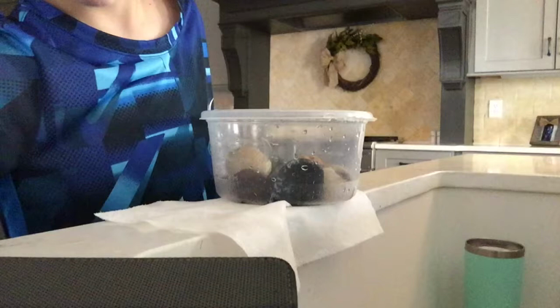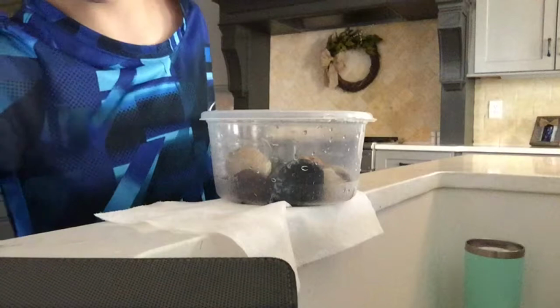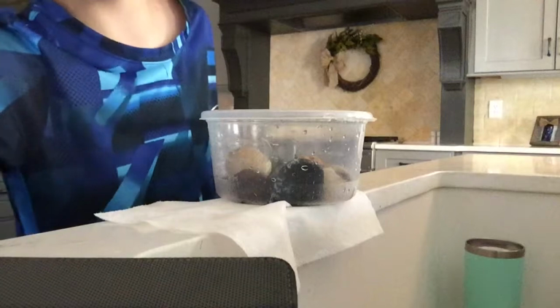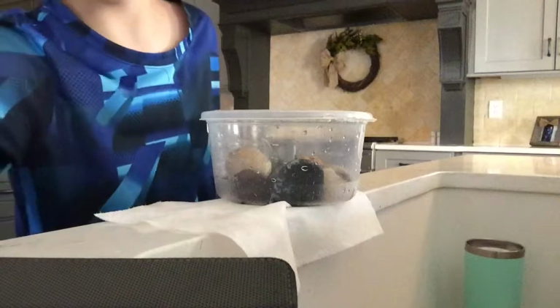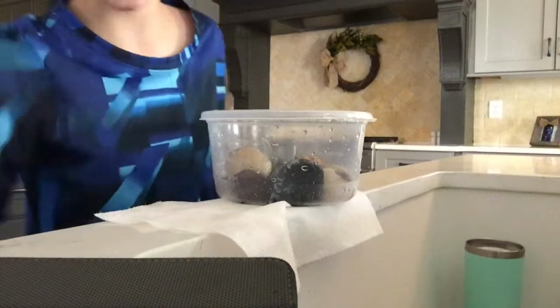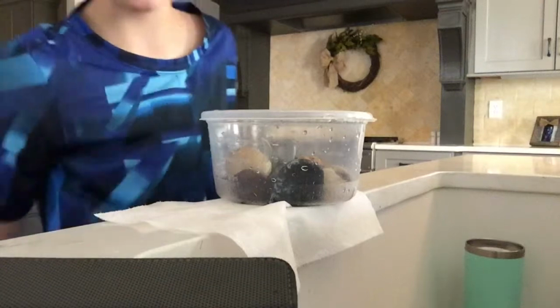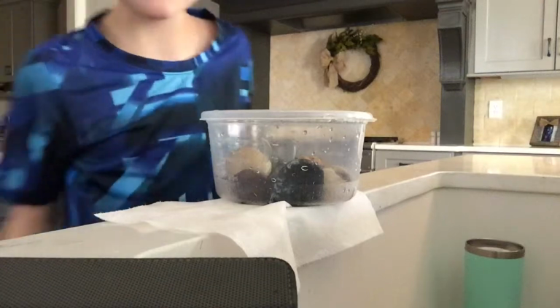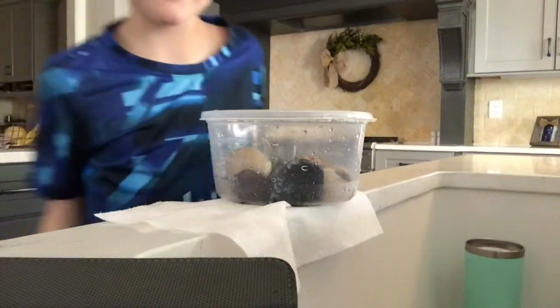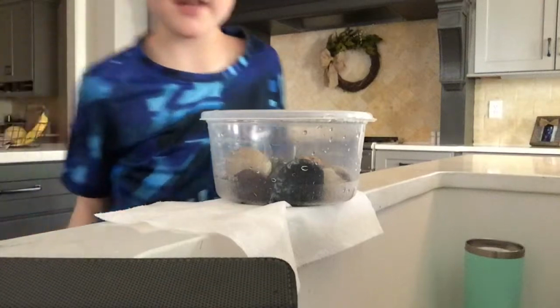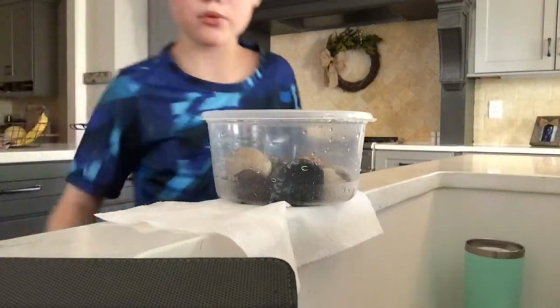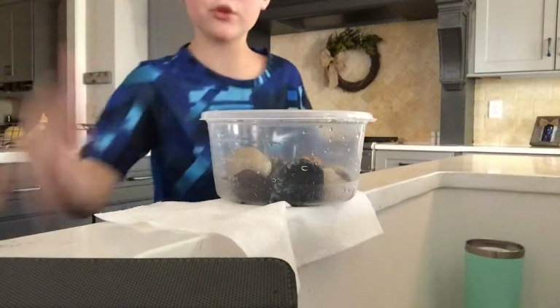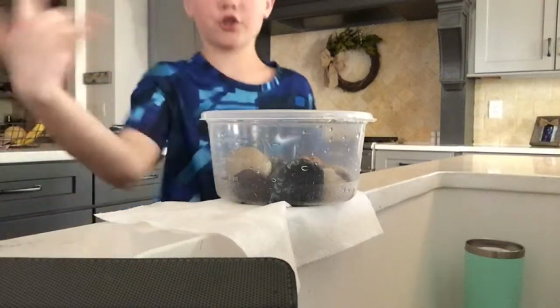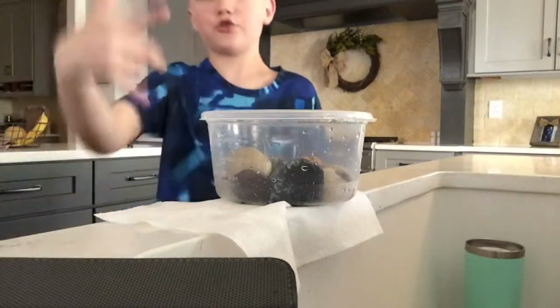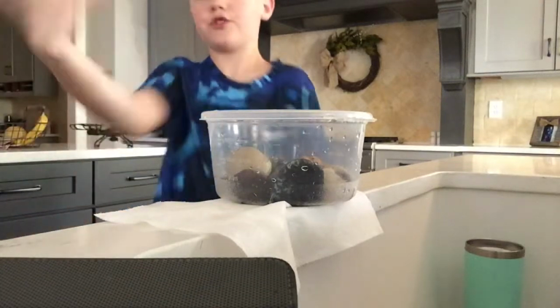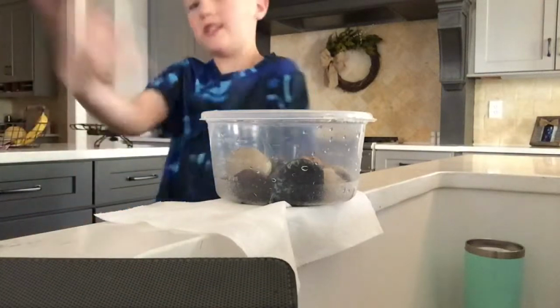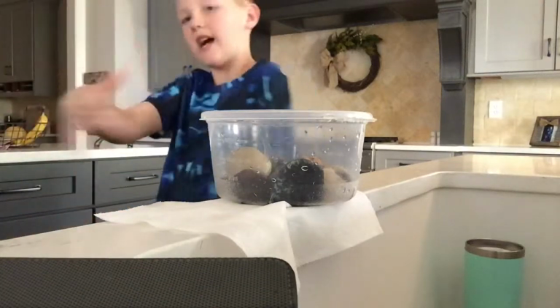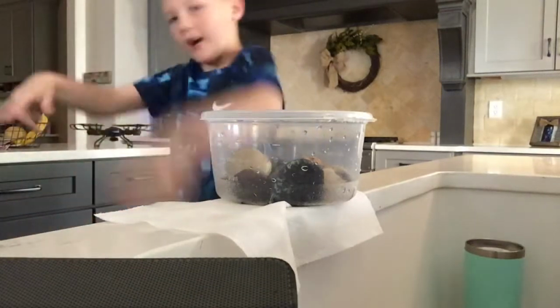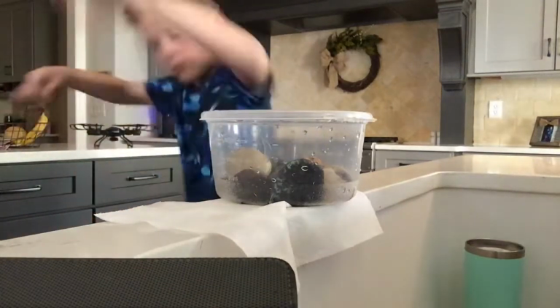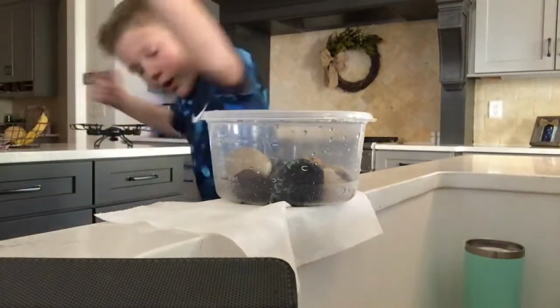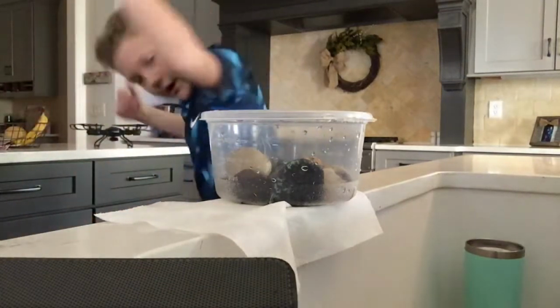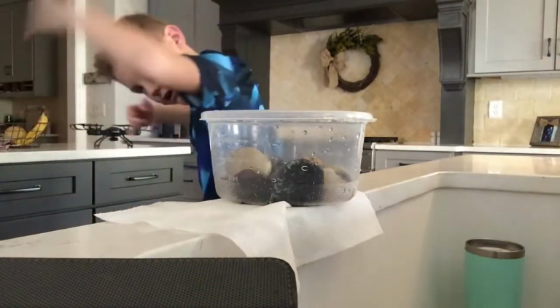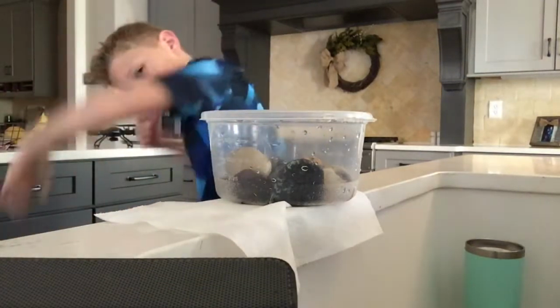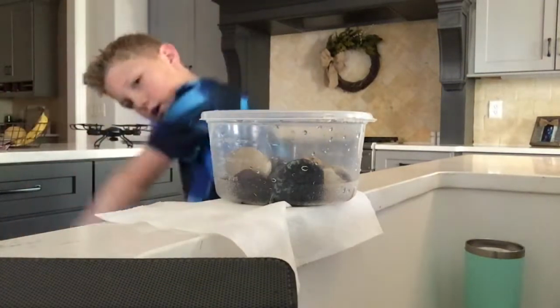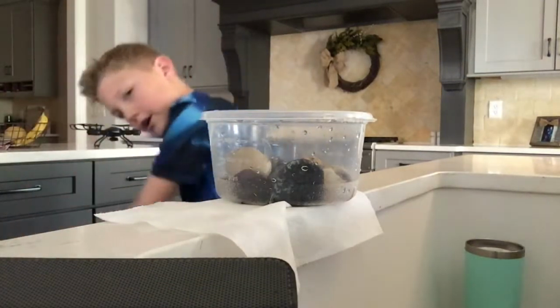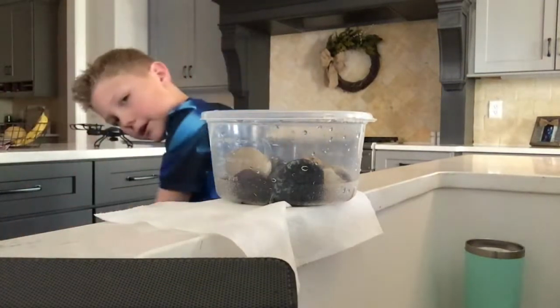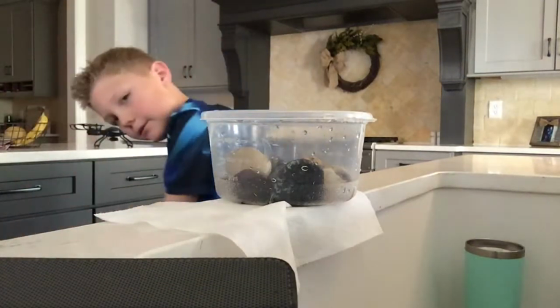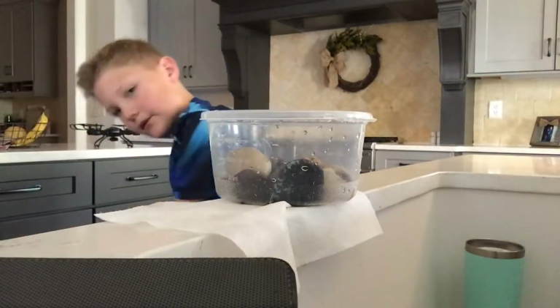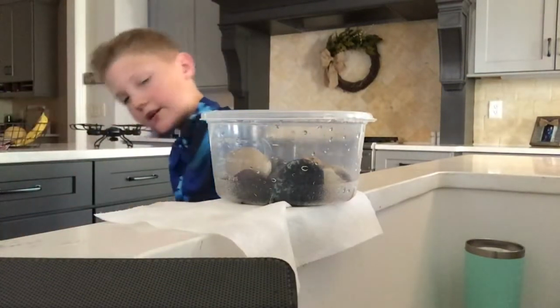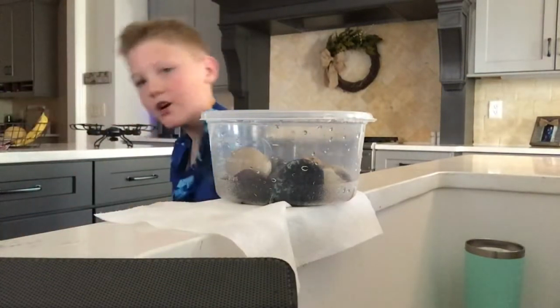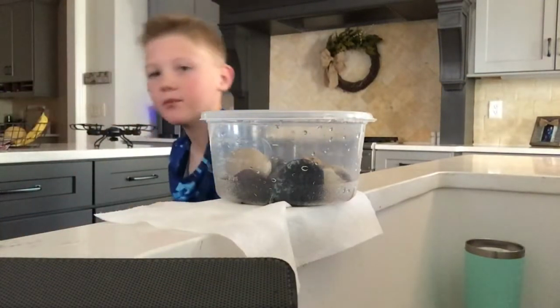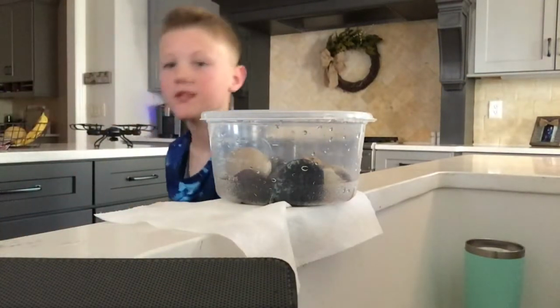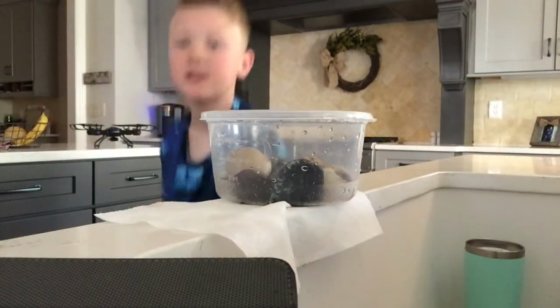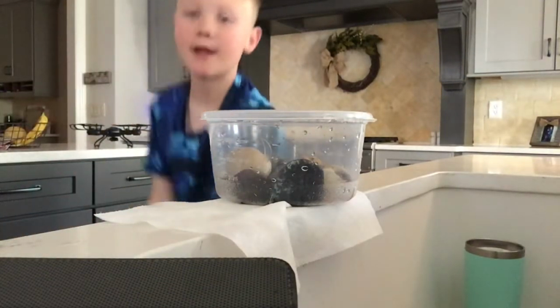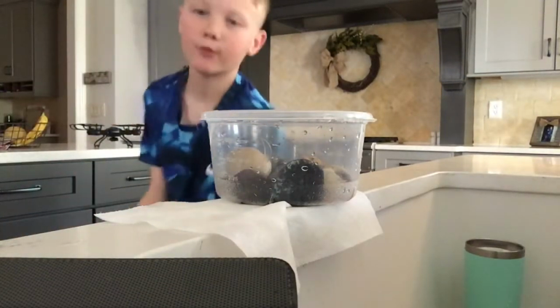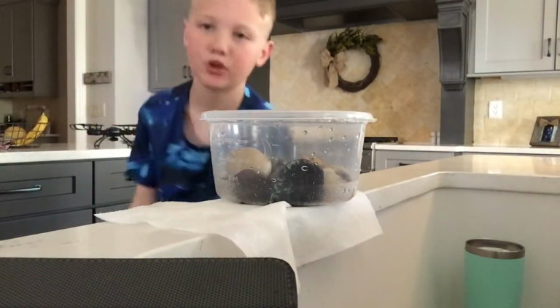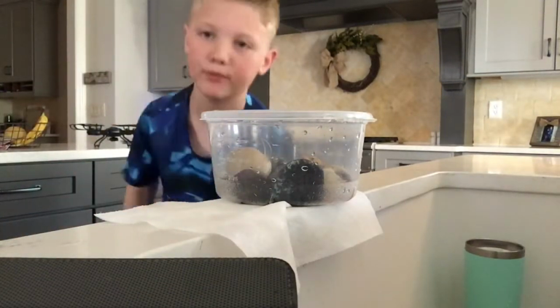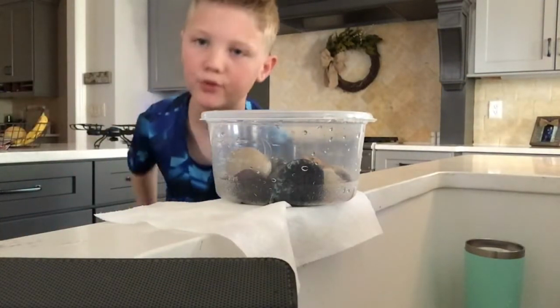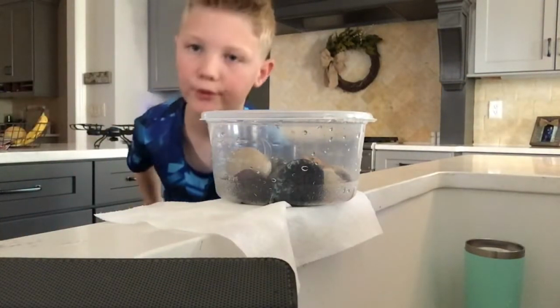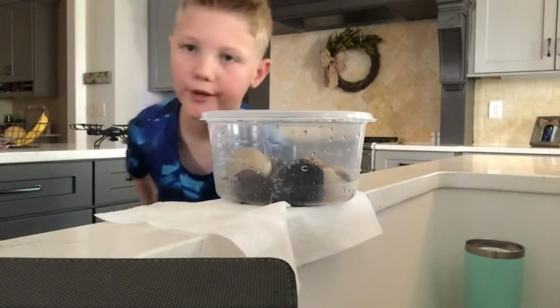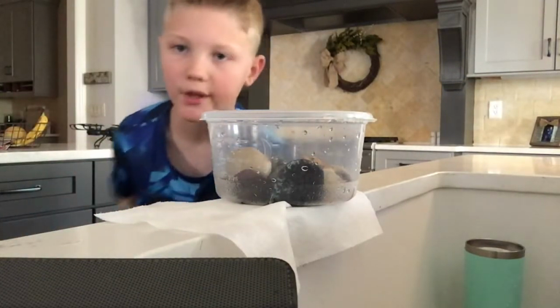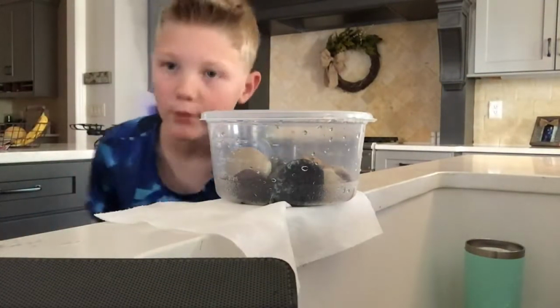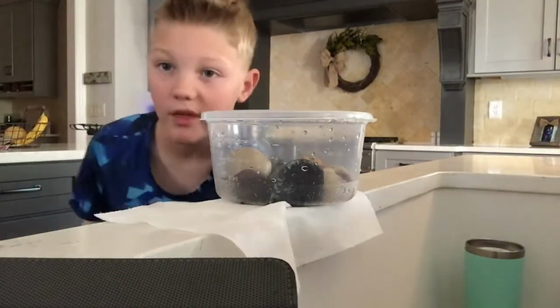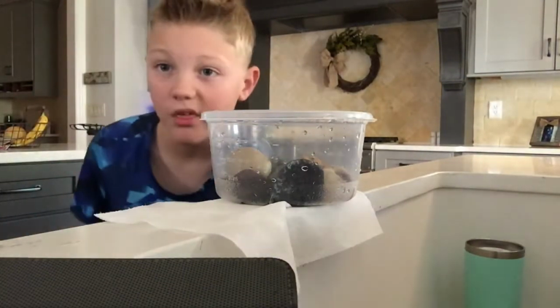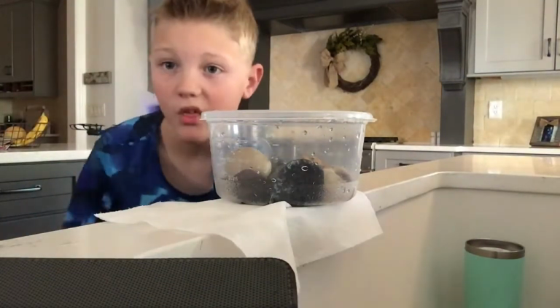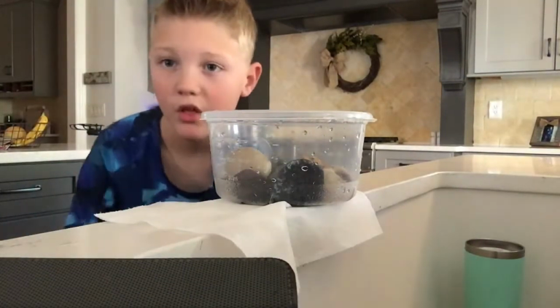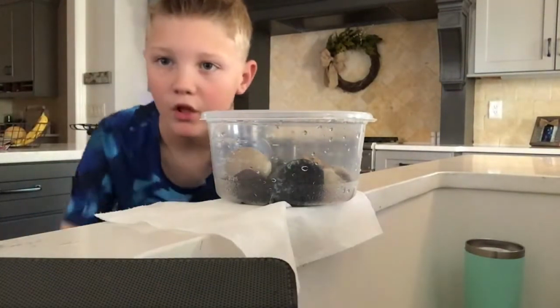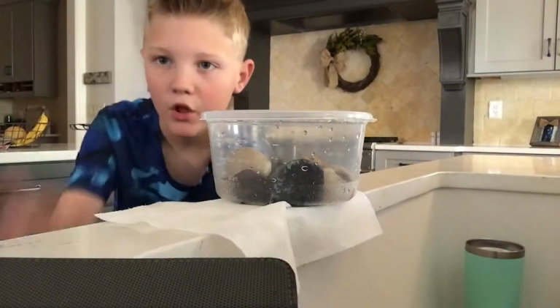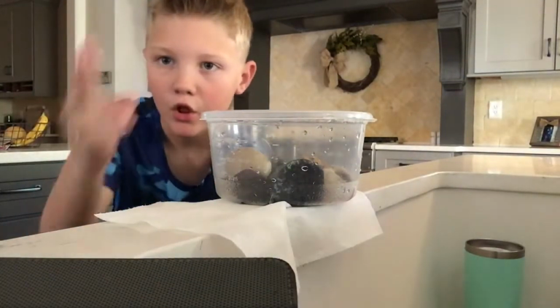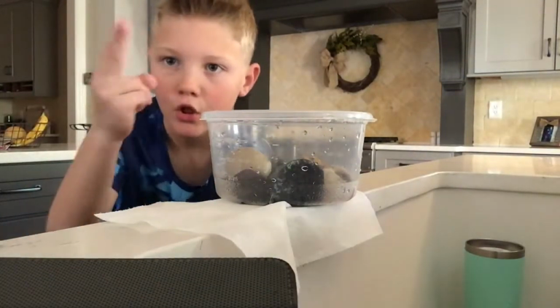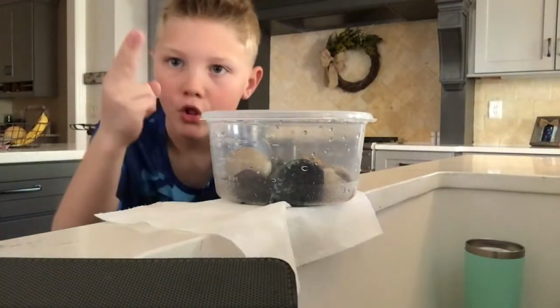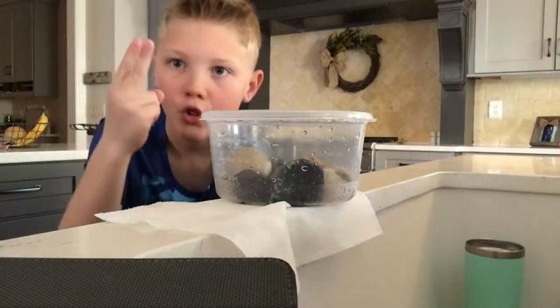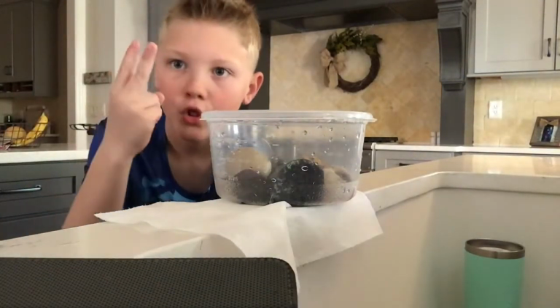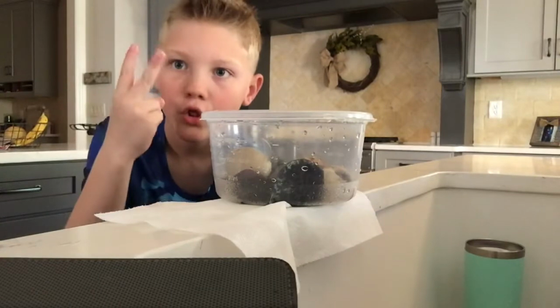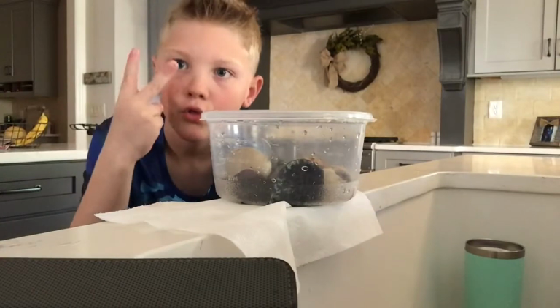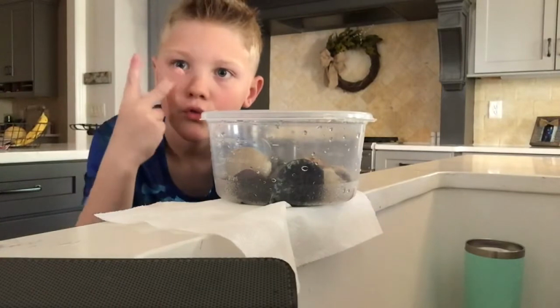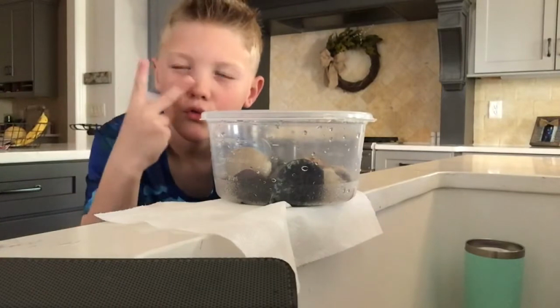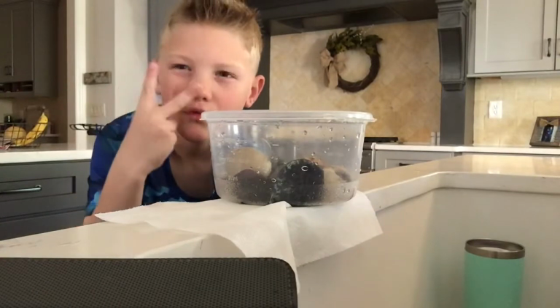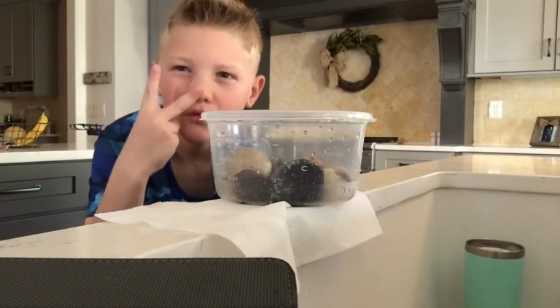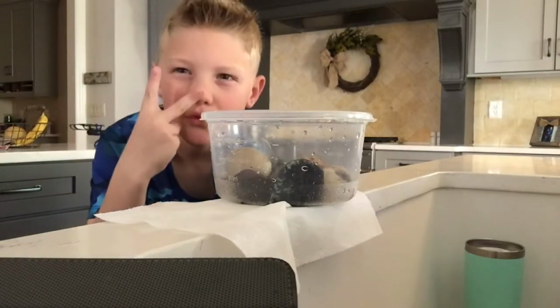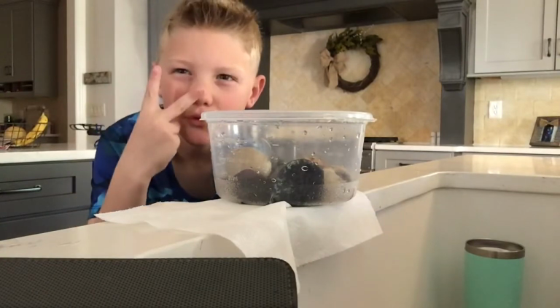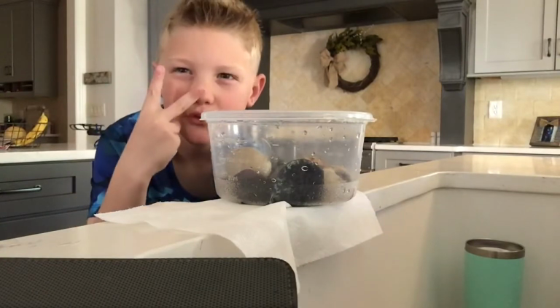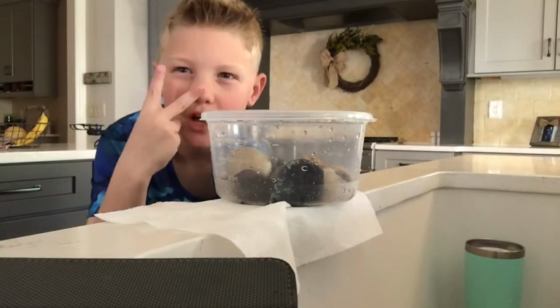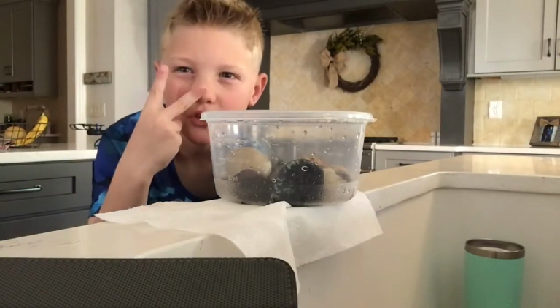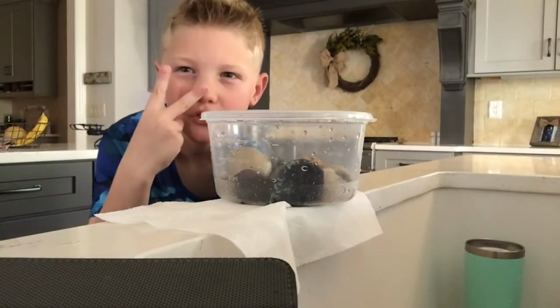What is up guys? Welcome back to another DIY Aquarium video. This time we're going to be doing it with two colors.